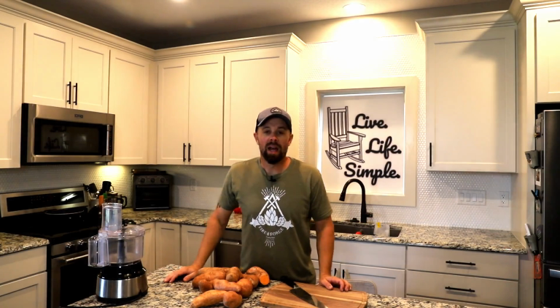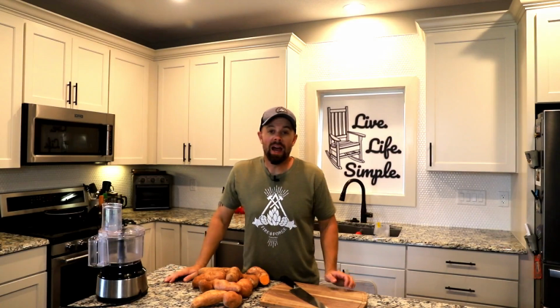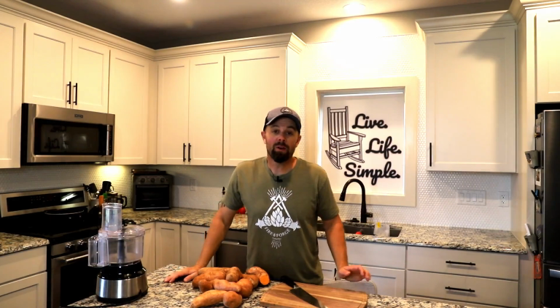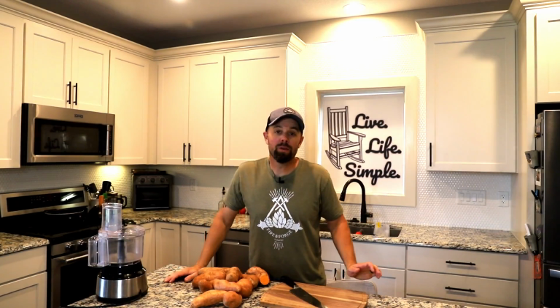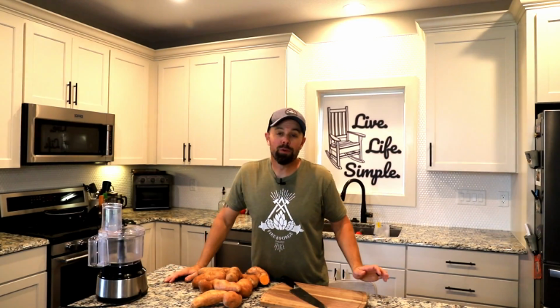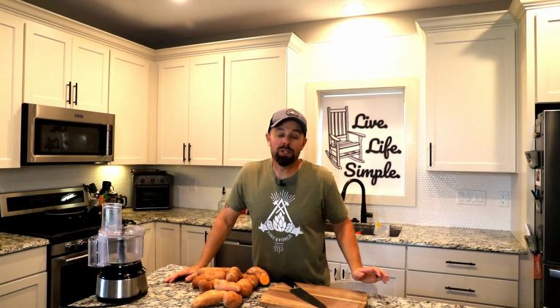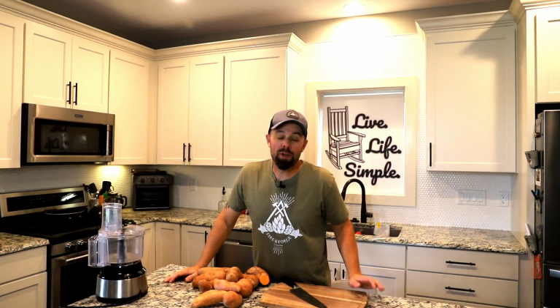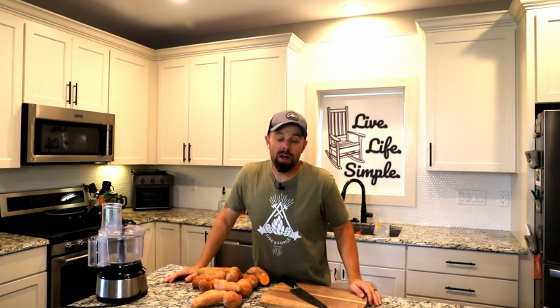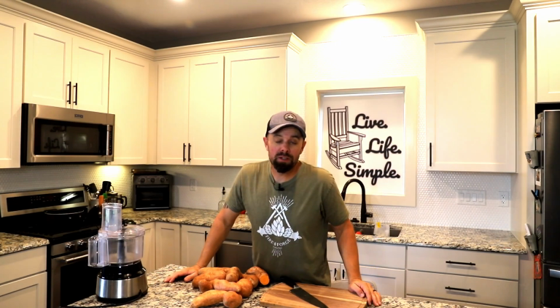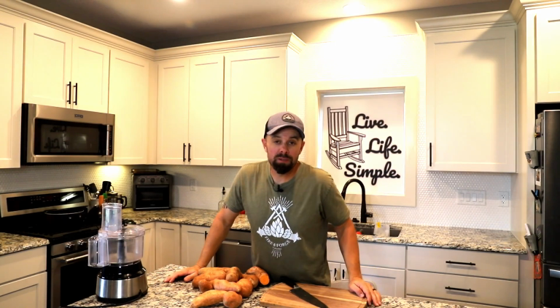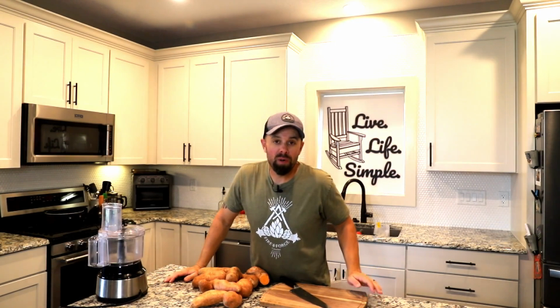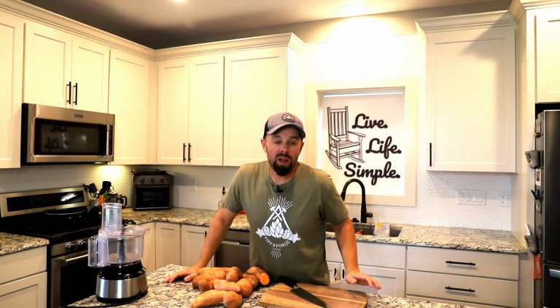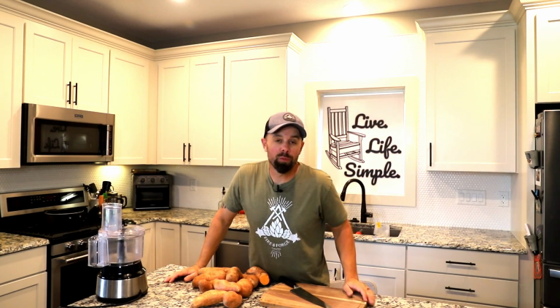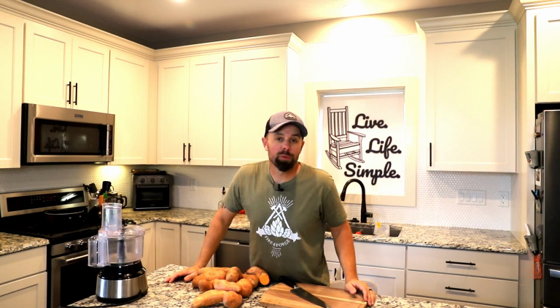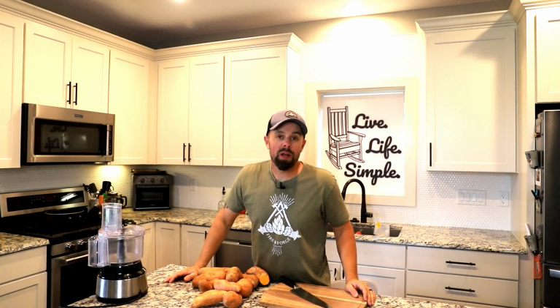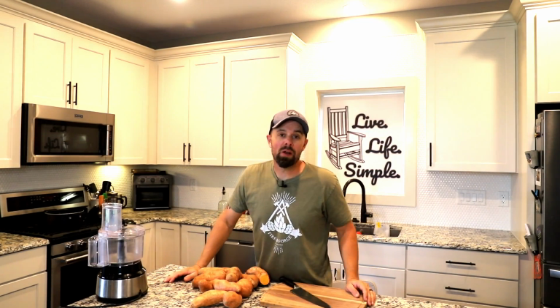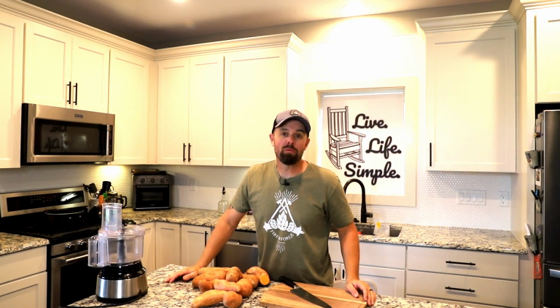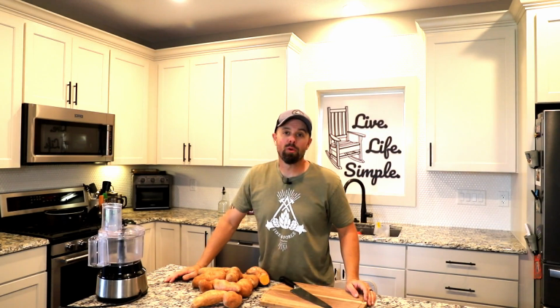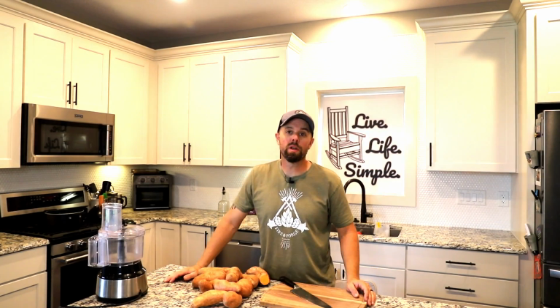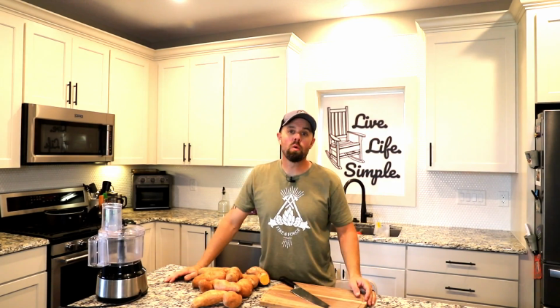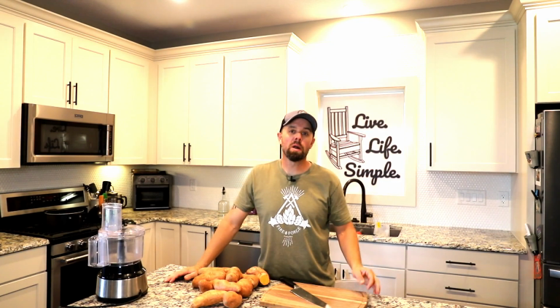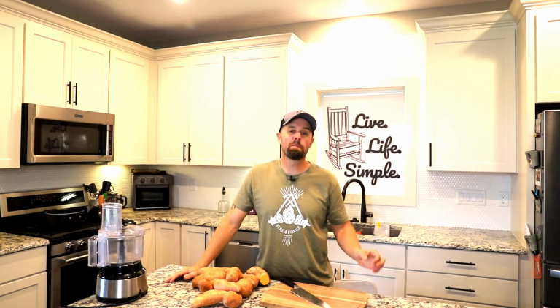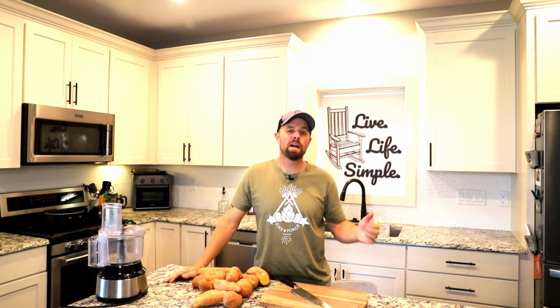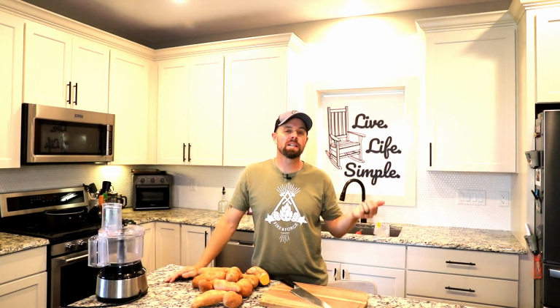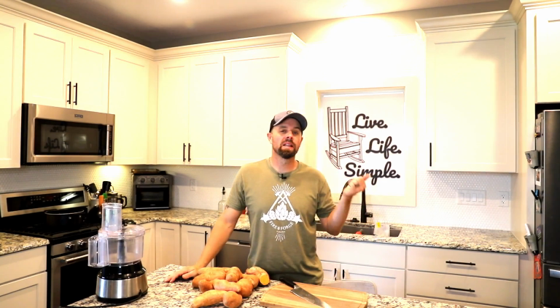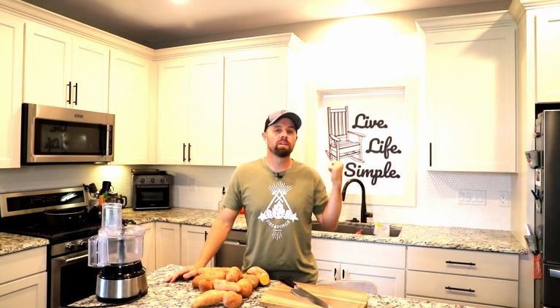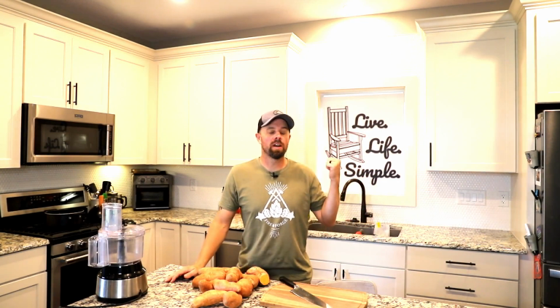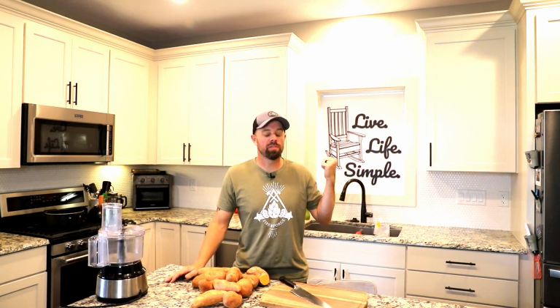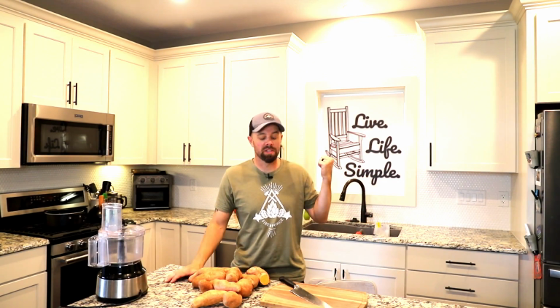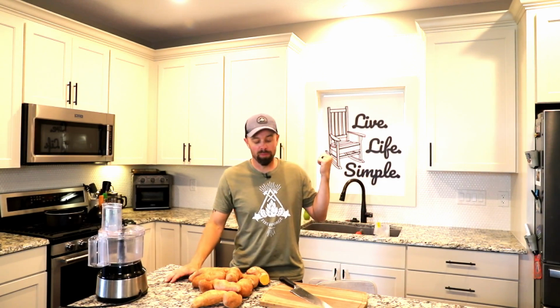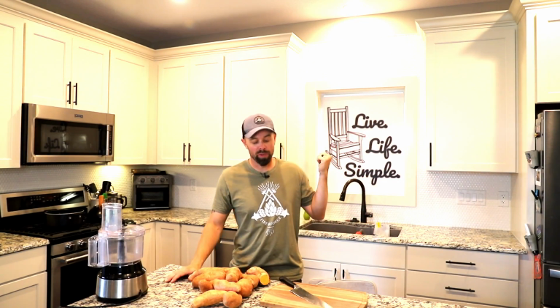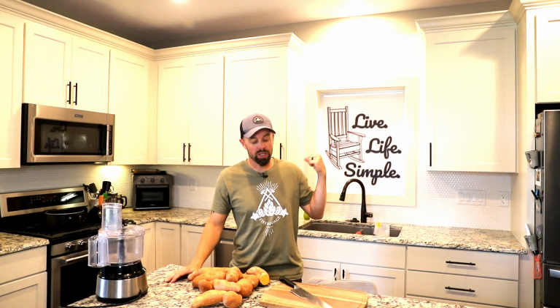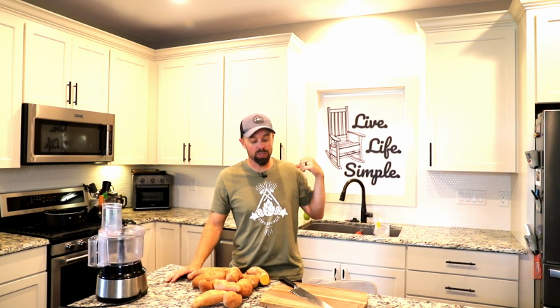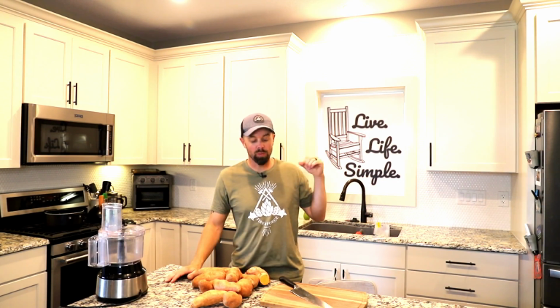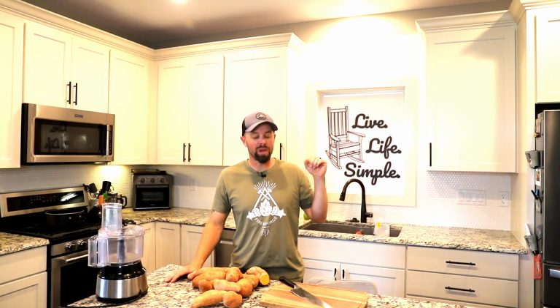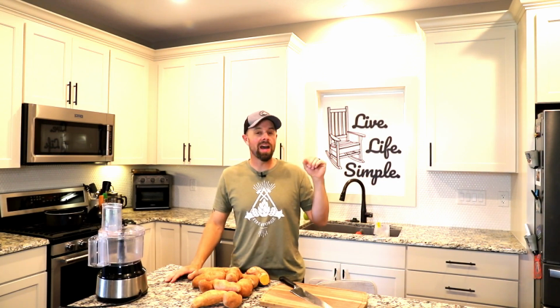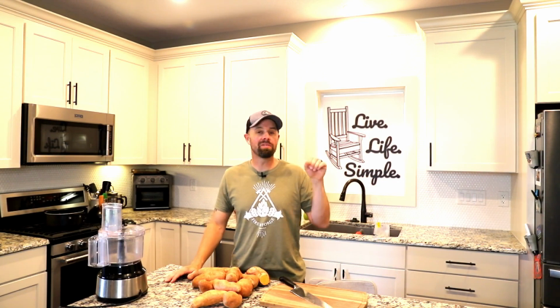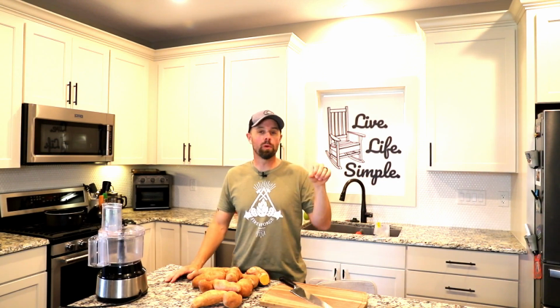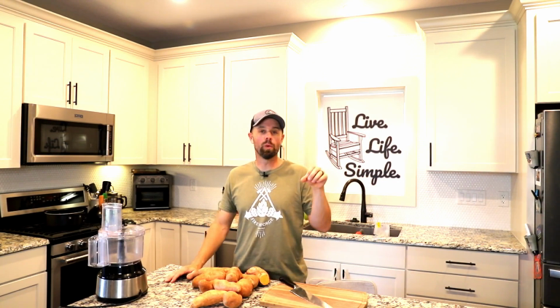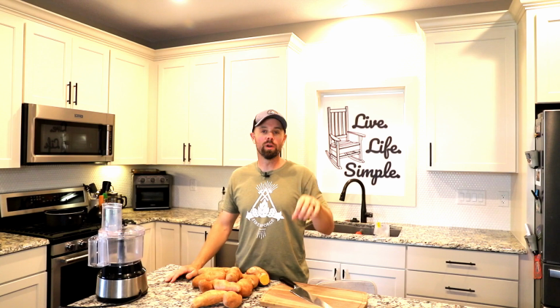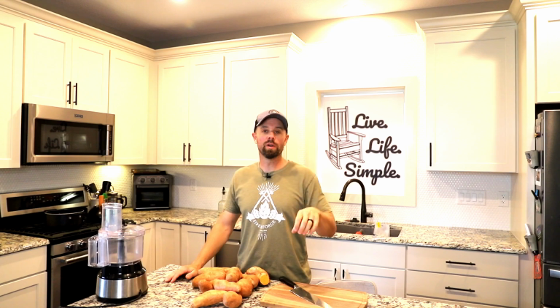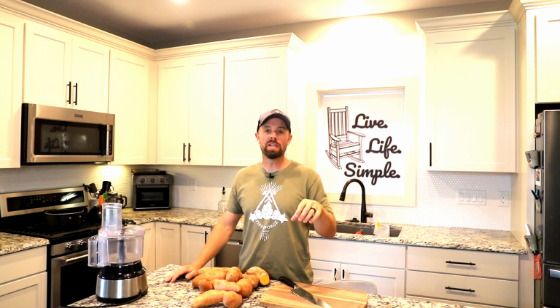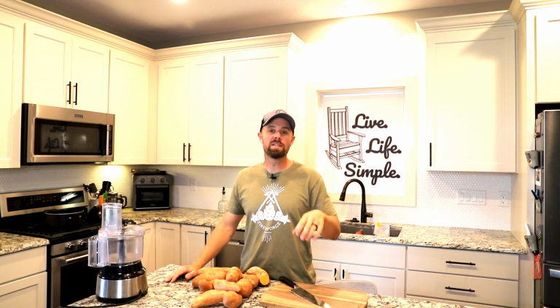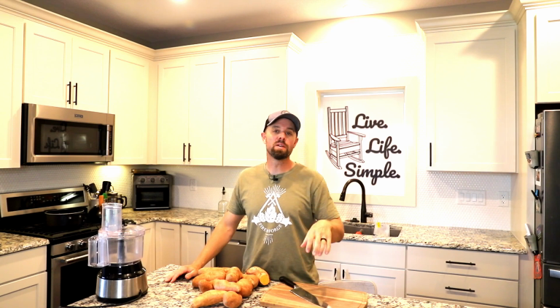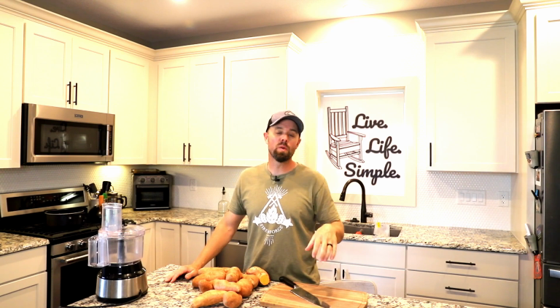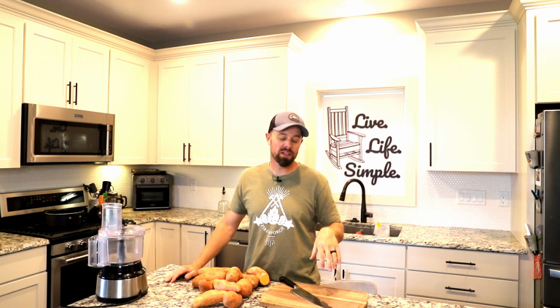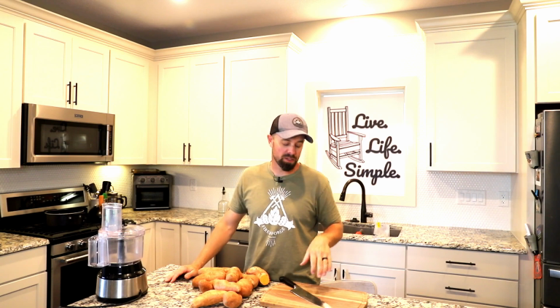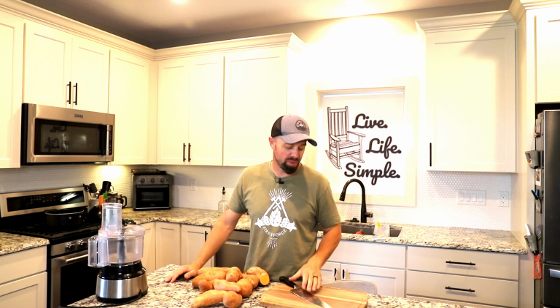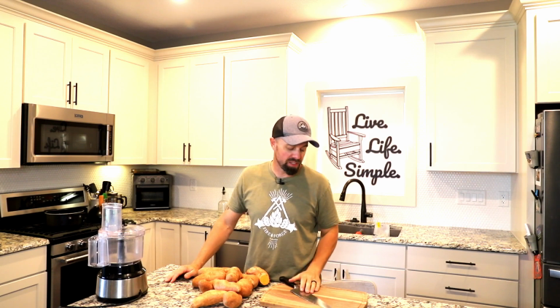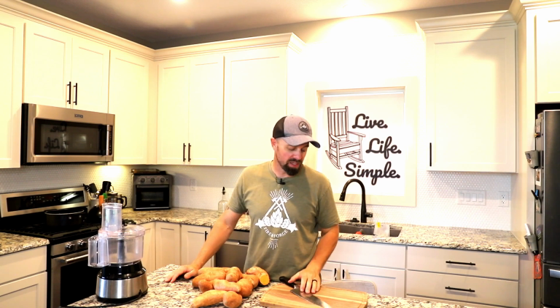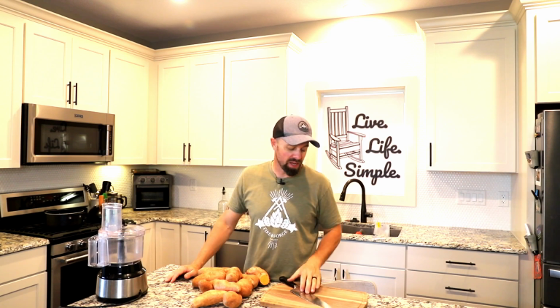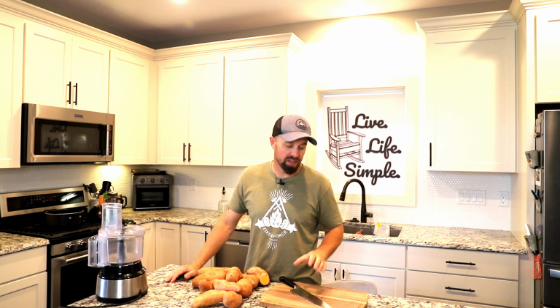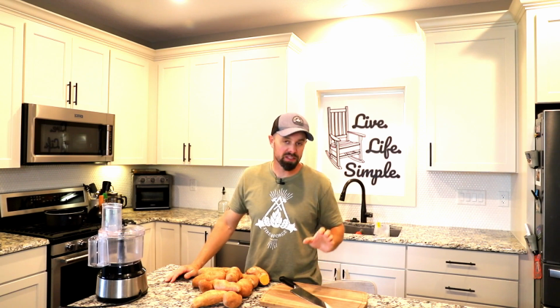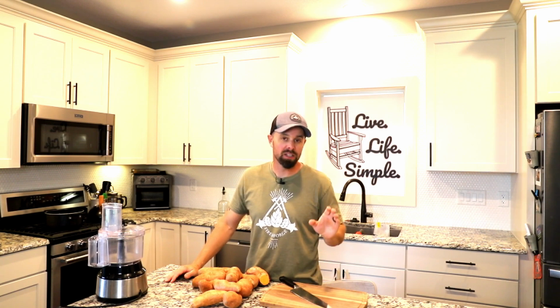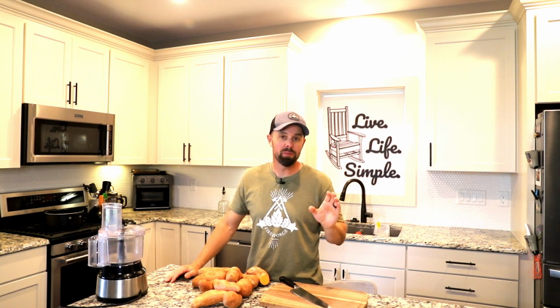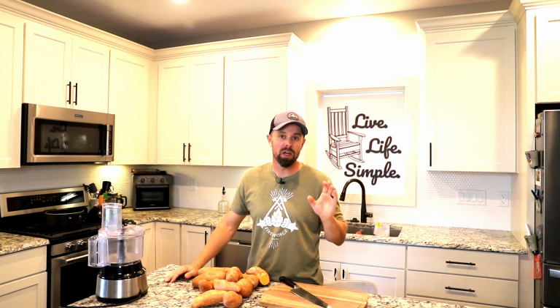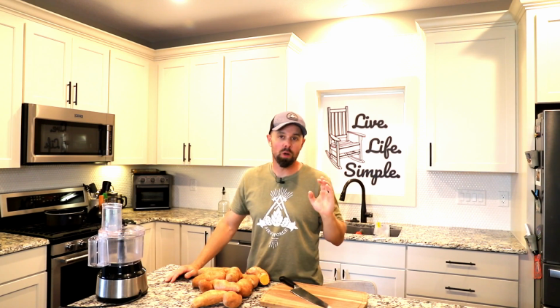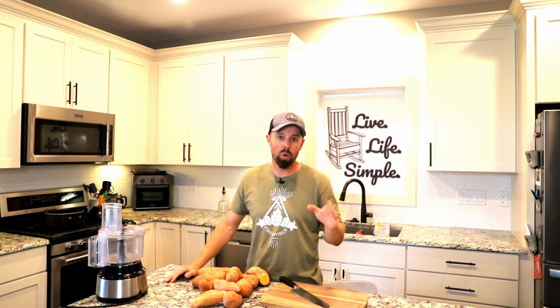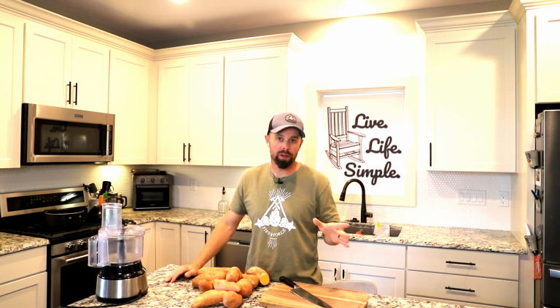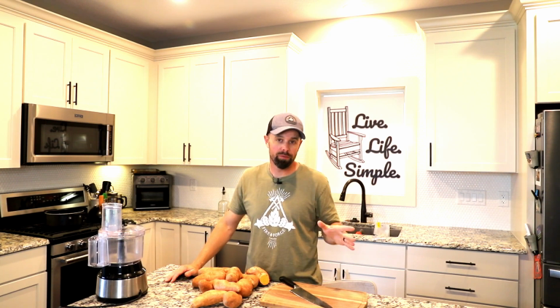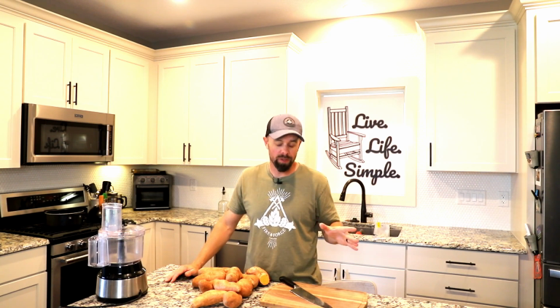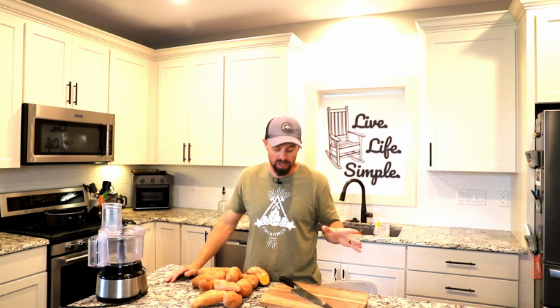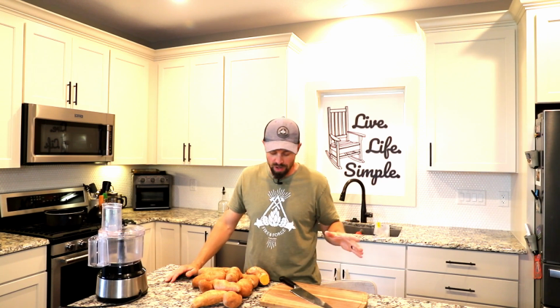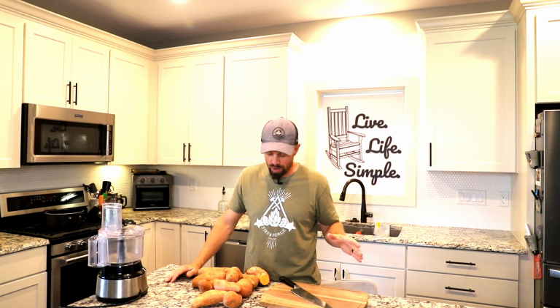Howdy freeze-dryers! This is Brian with Retired at 40. Welcome back to Live Life Simple Kitchen. We have a real easy recipe today. It's going to be a quick video.